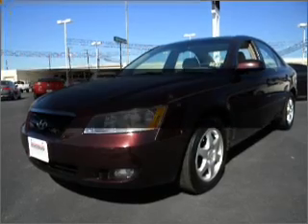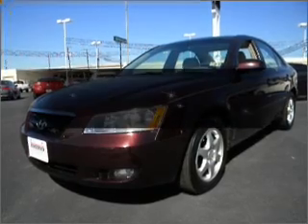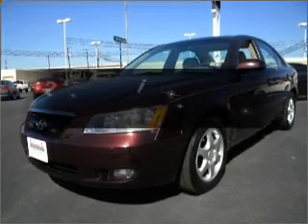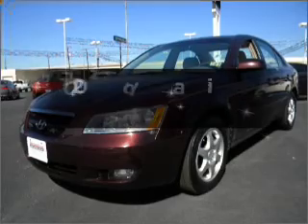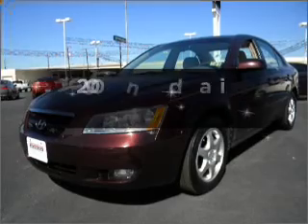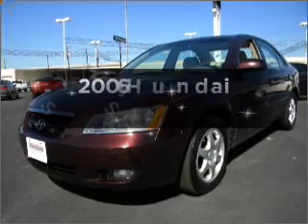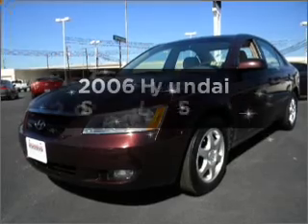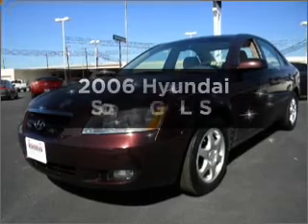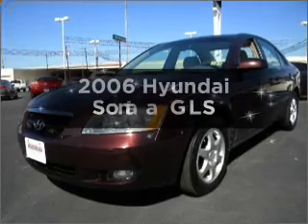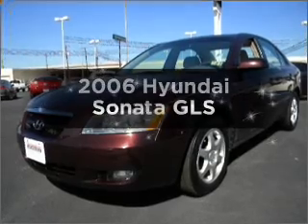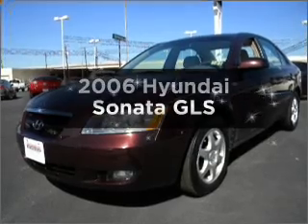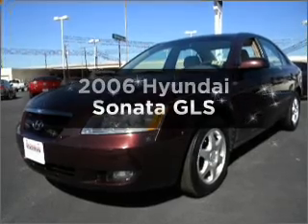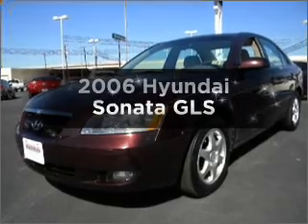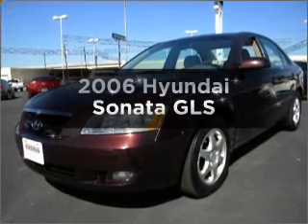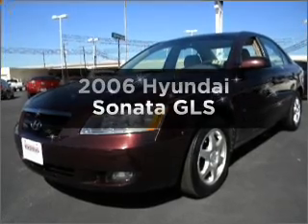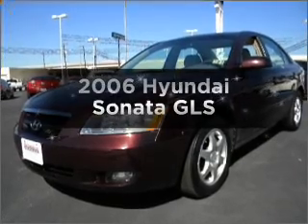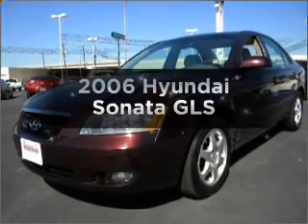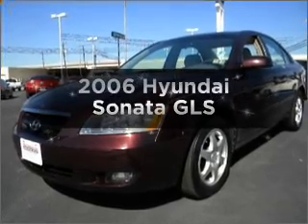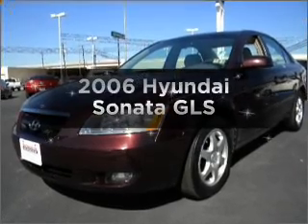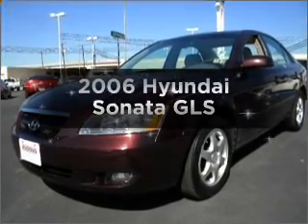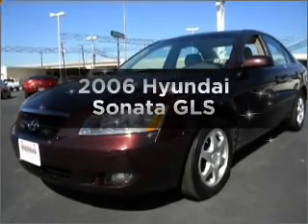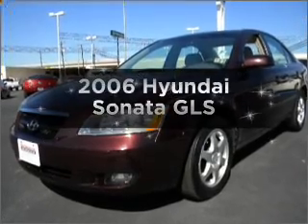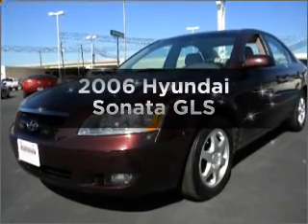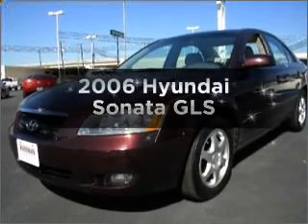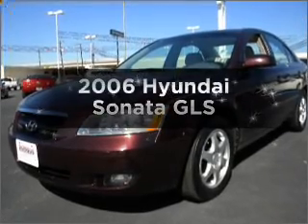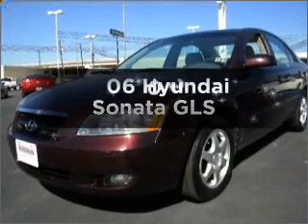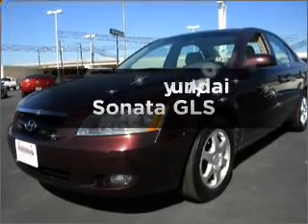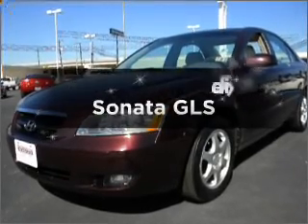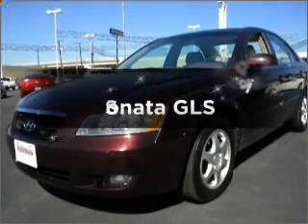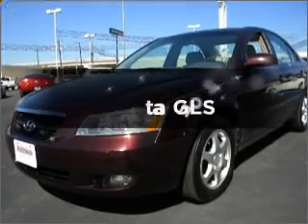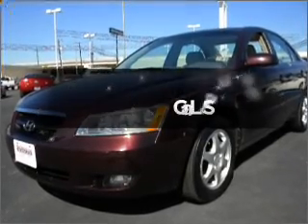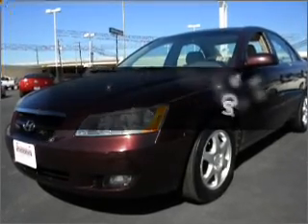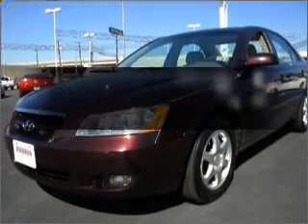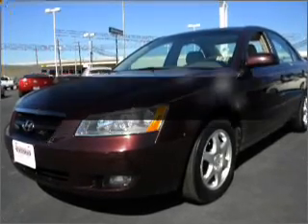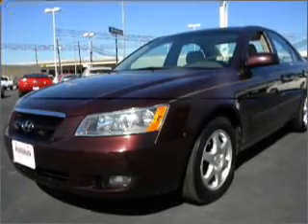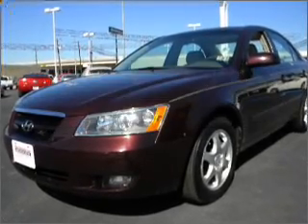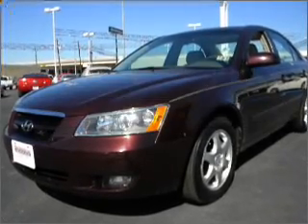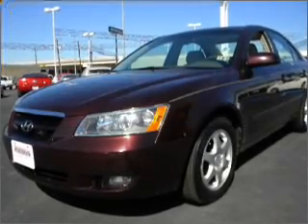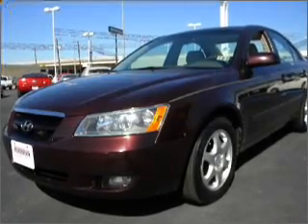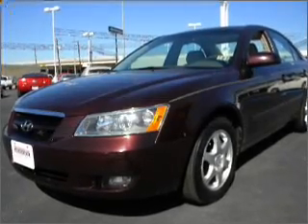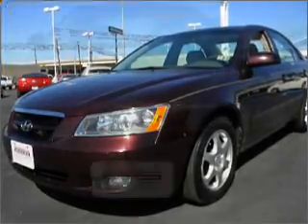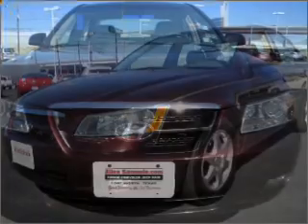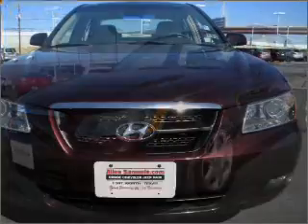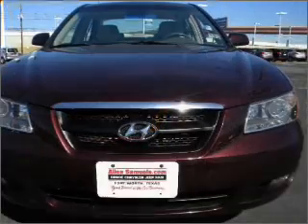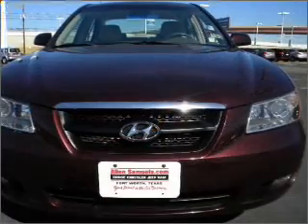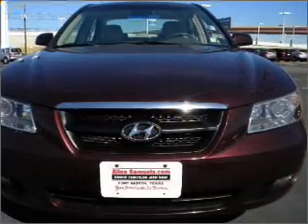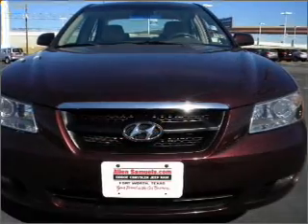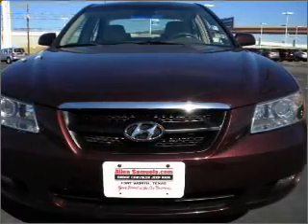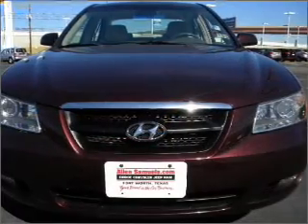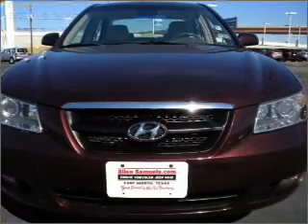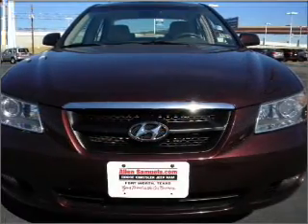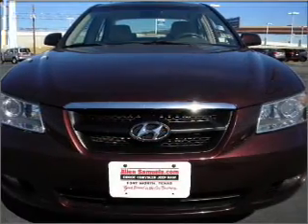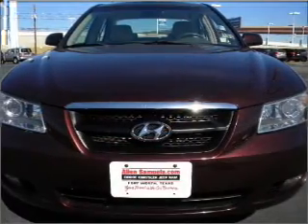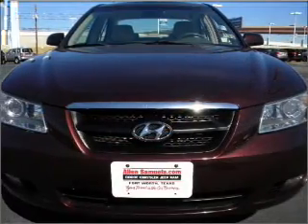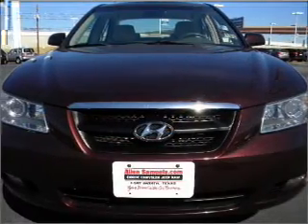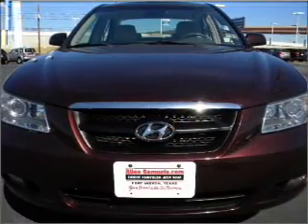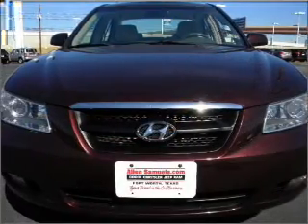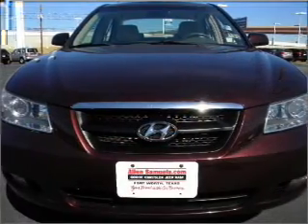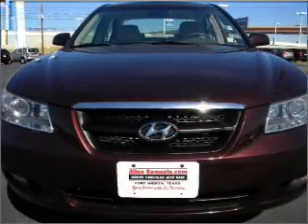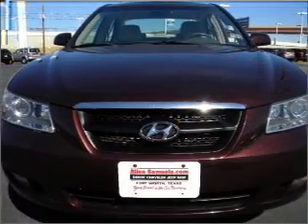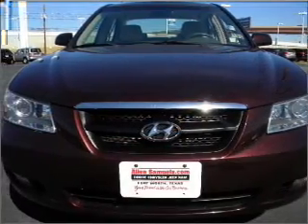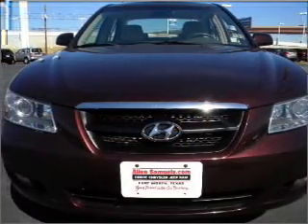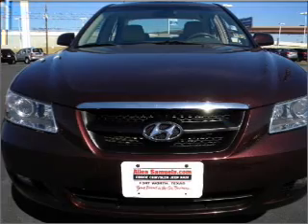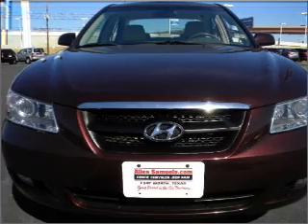Introducing the 2006 Hyundai Sonata — travel the roads in style and comfort in this great vehicle.